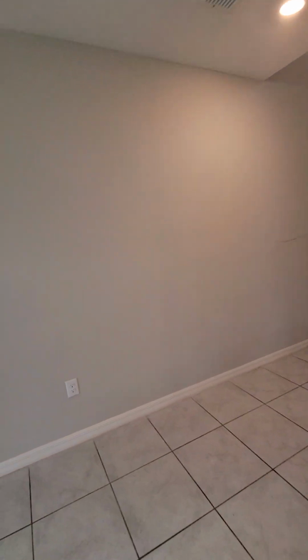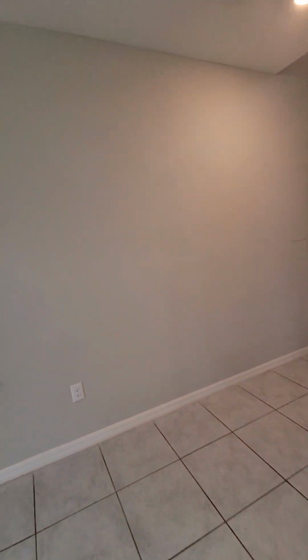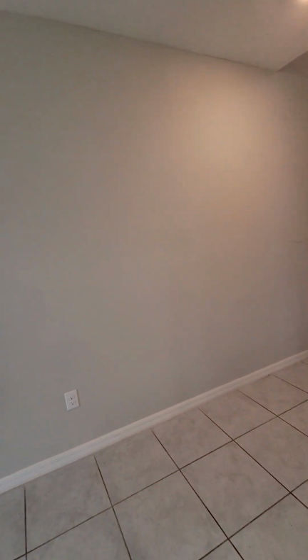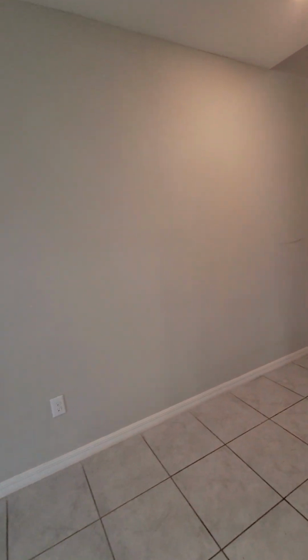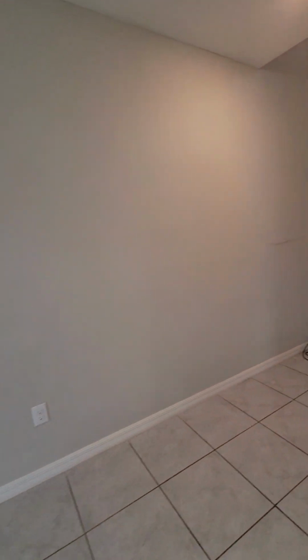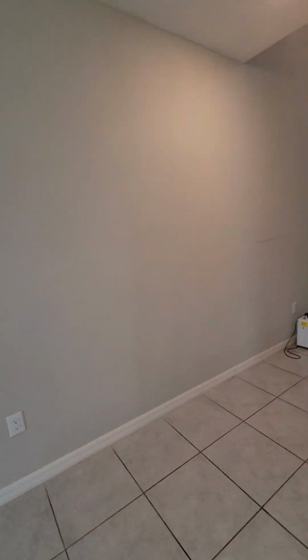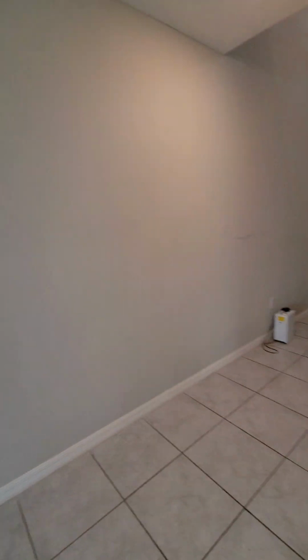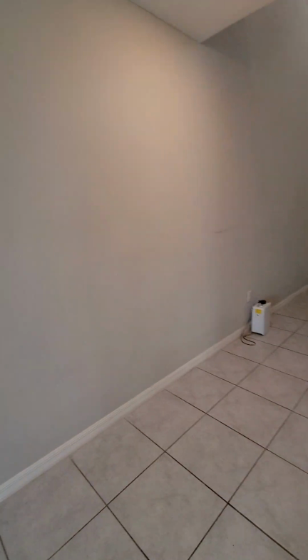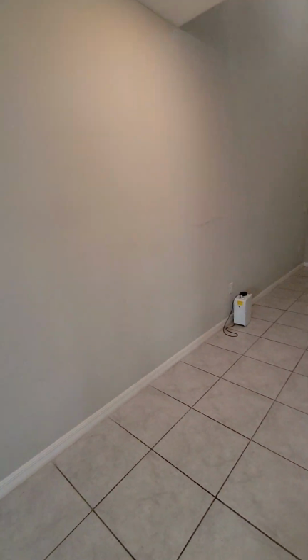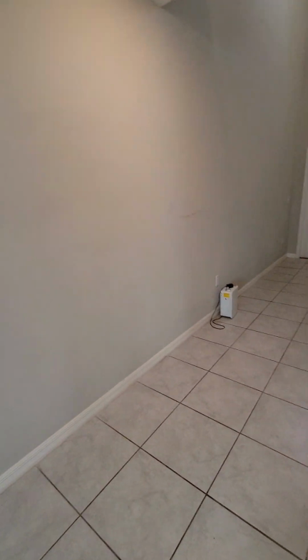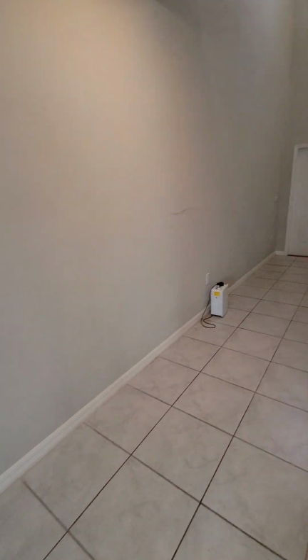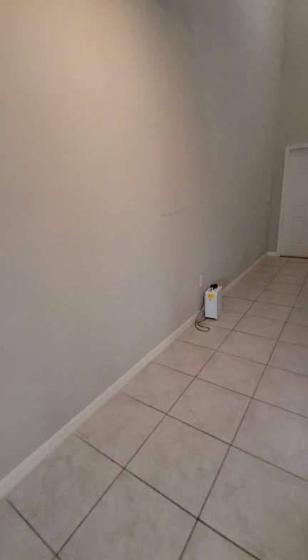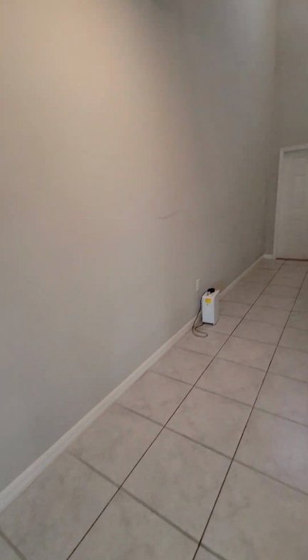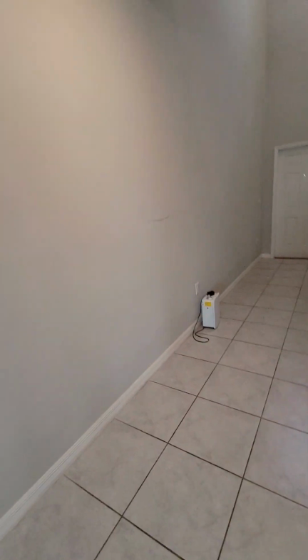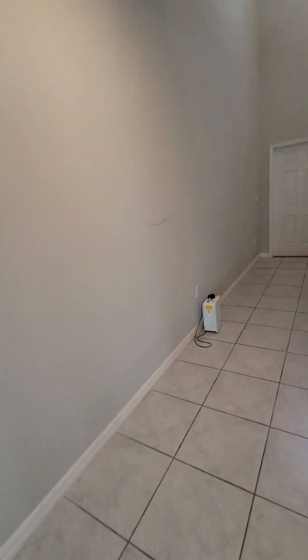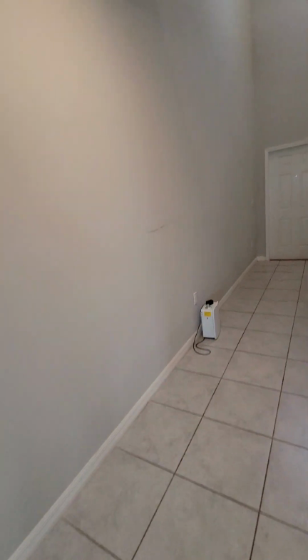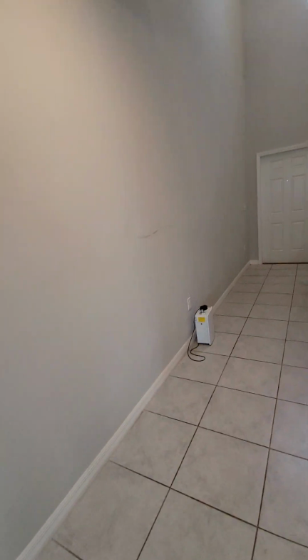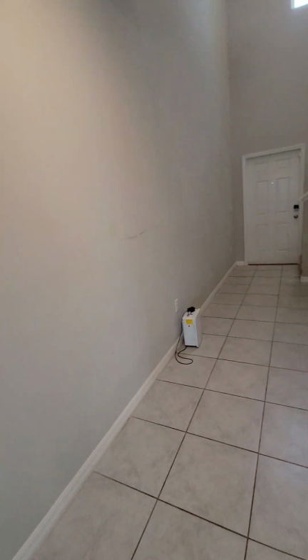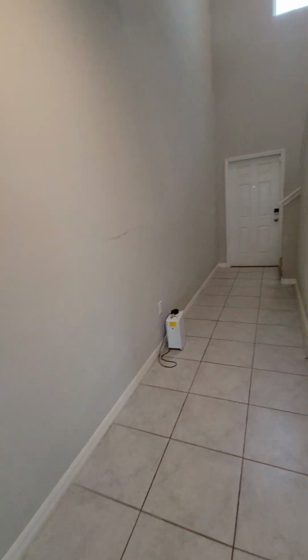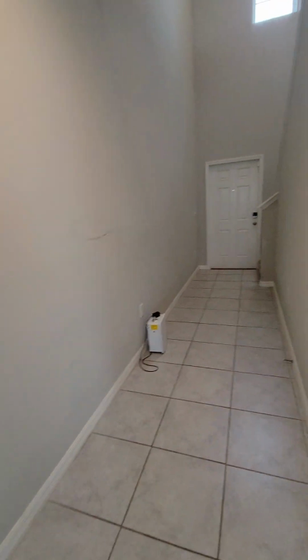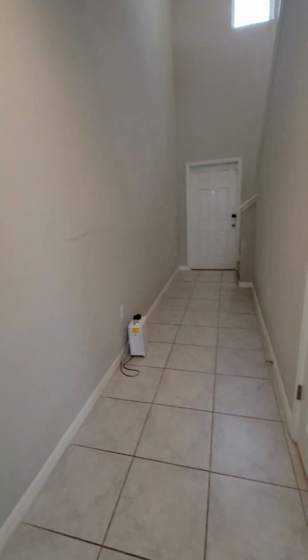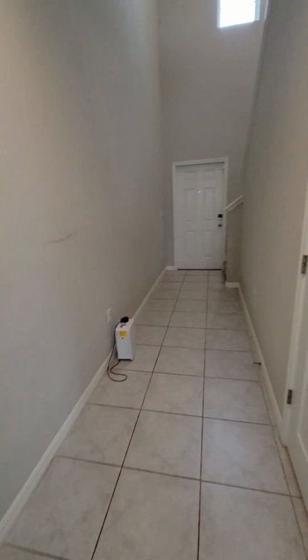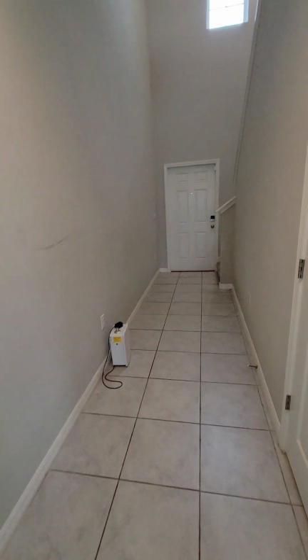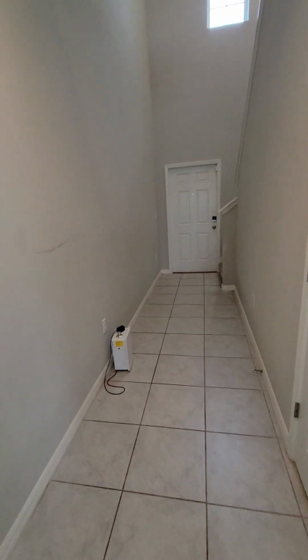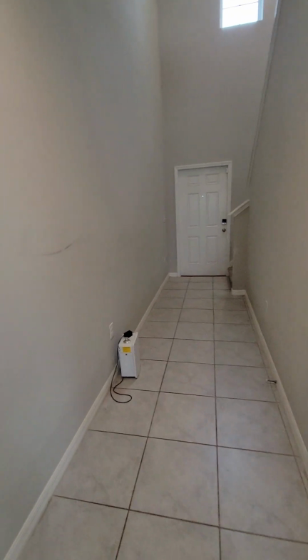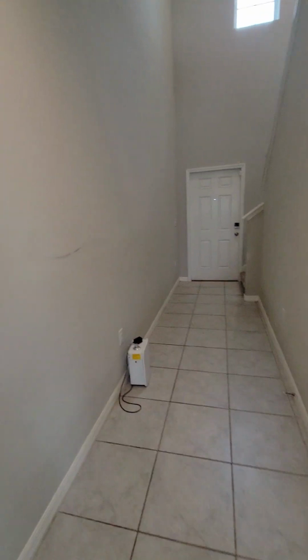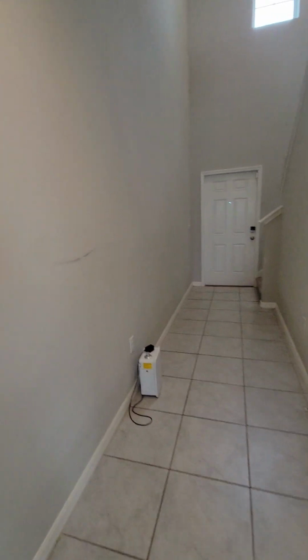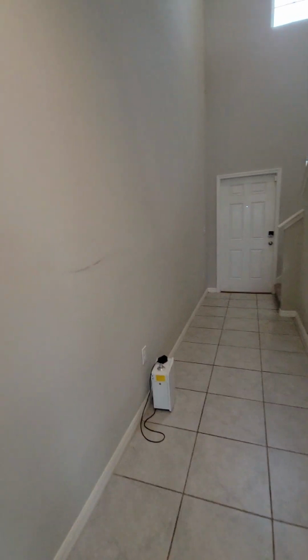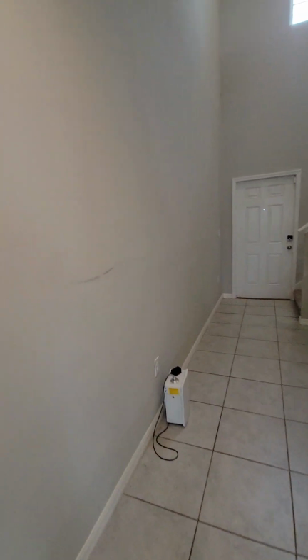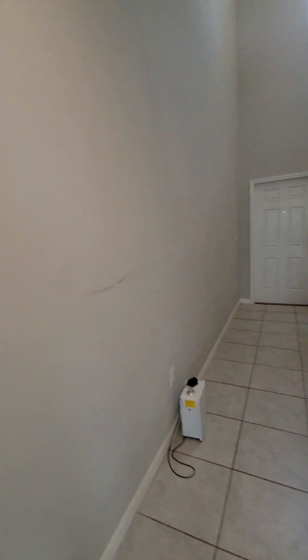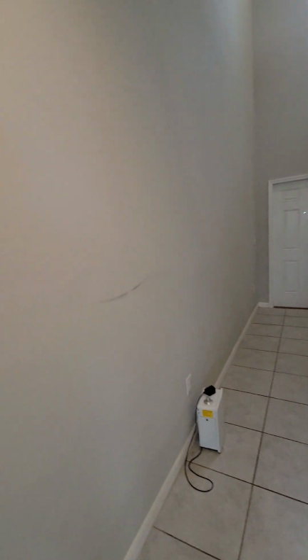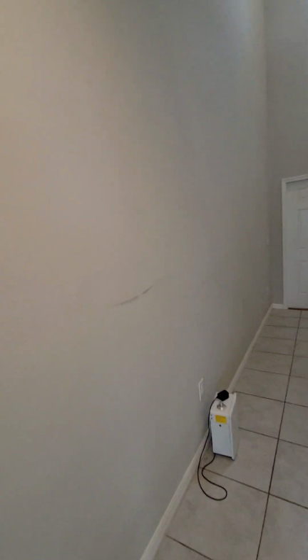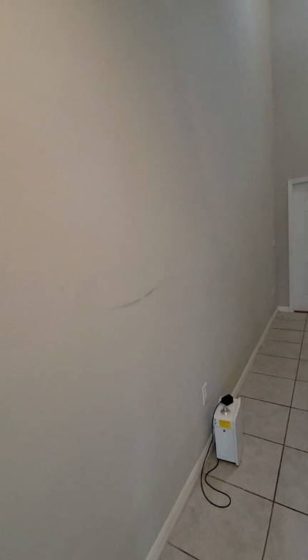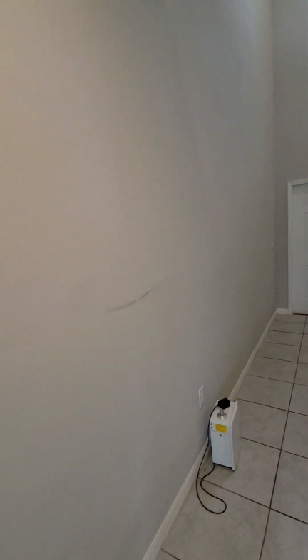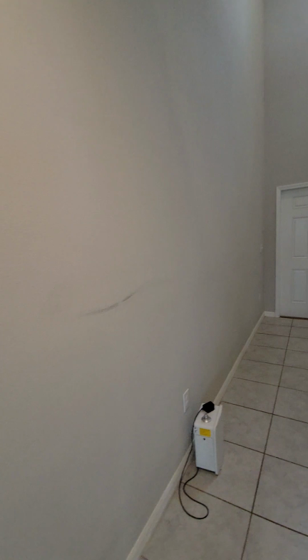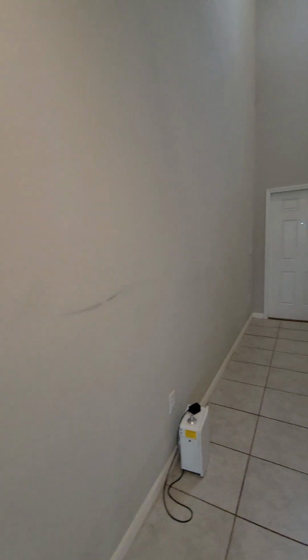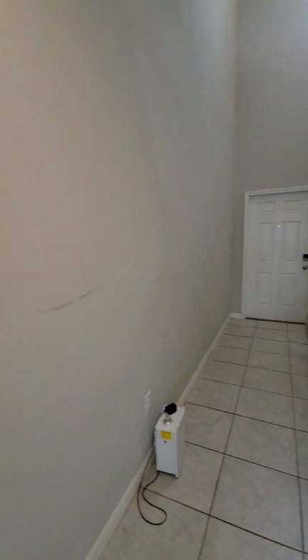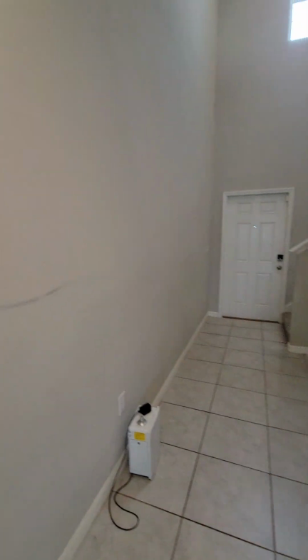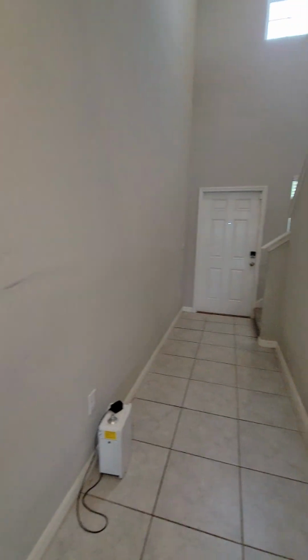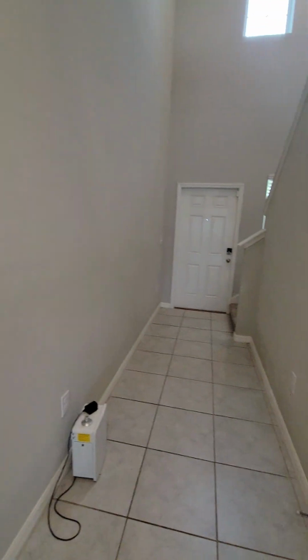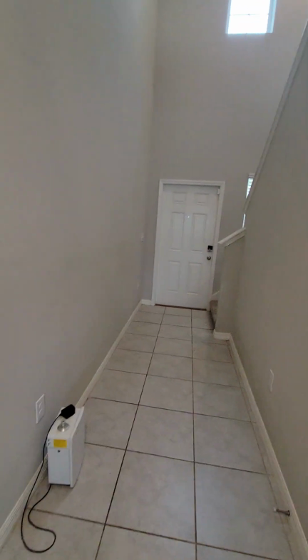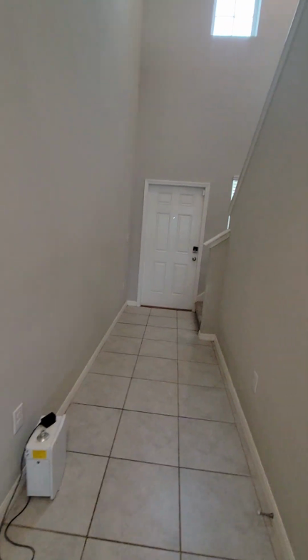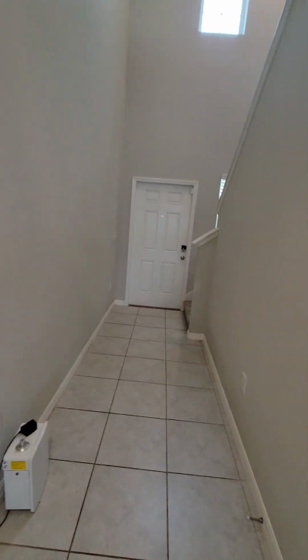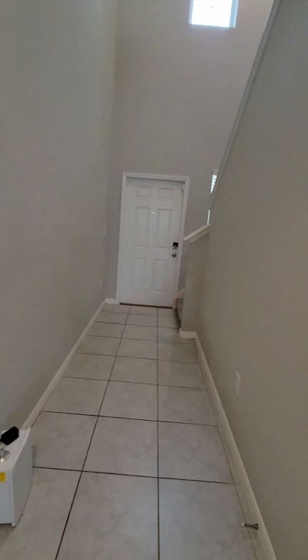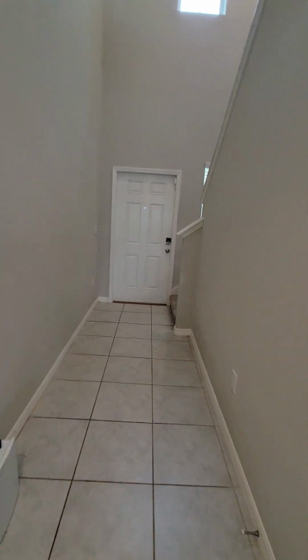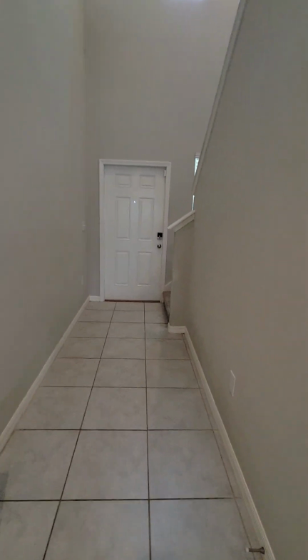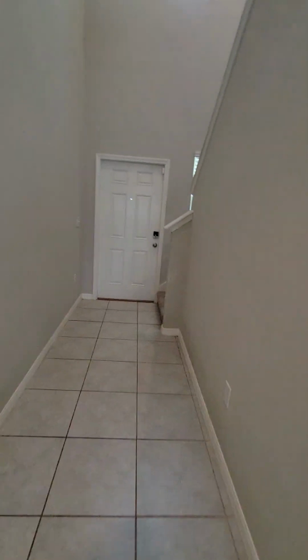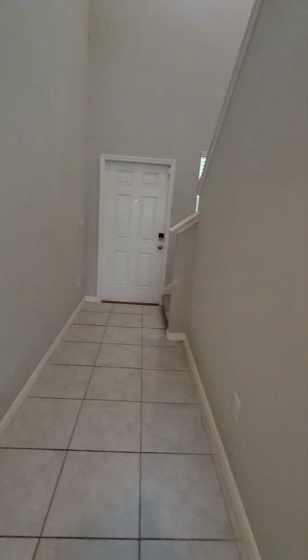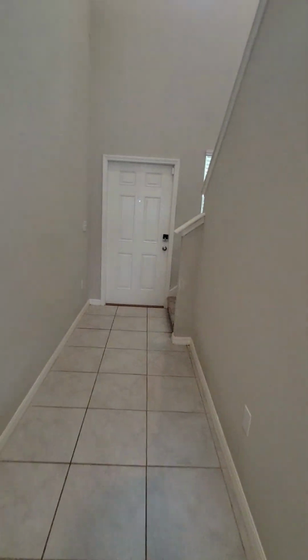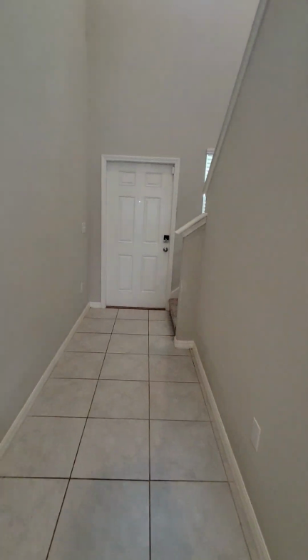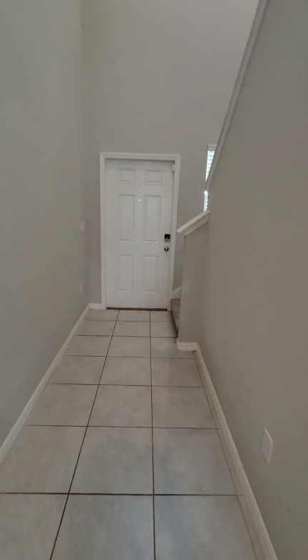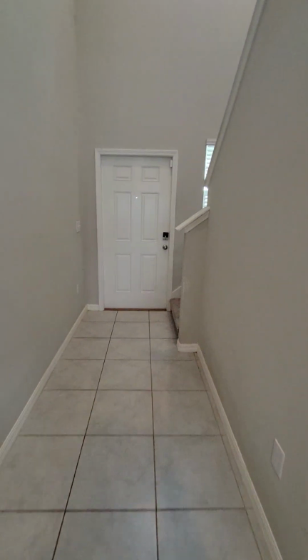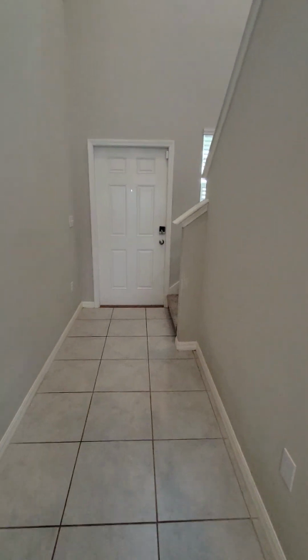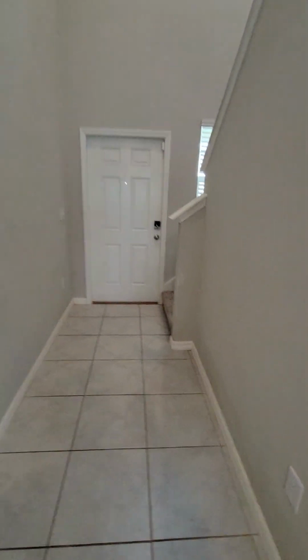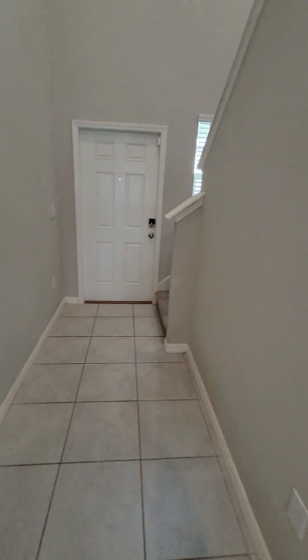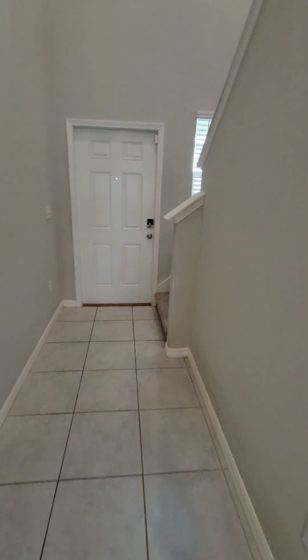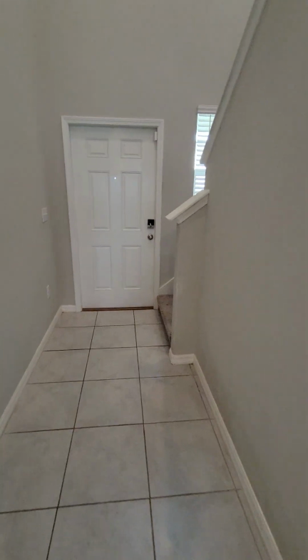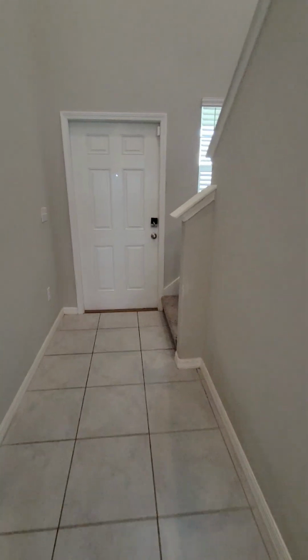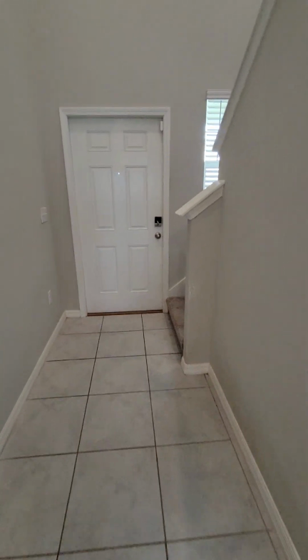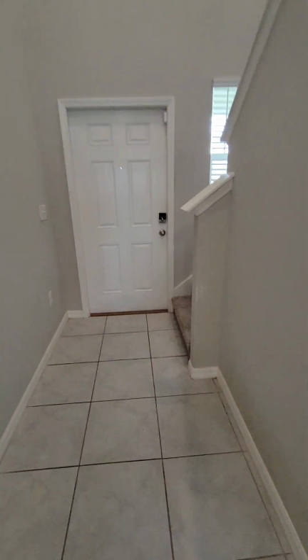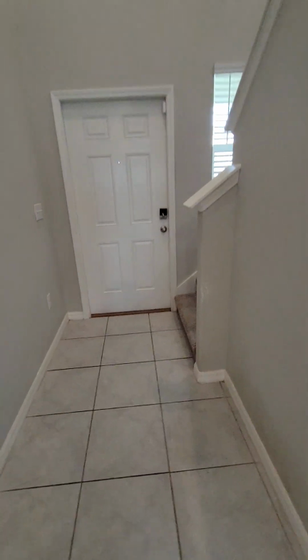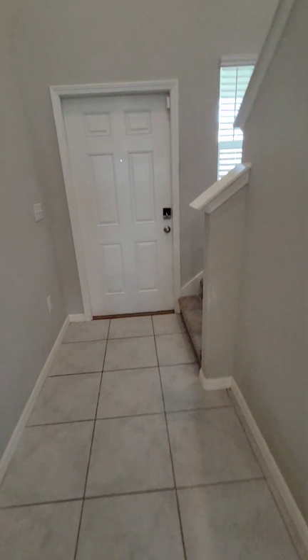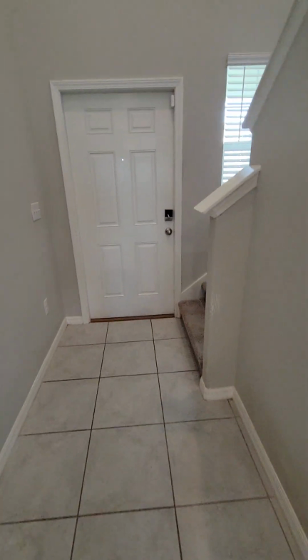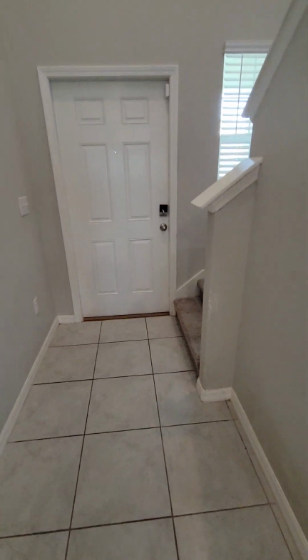So this is the downstairs. Now we'll make our way upstairs.